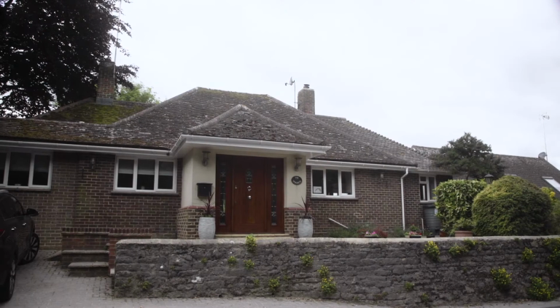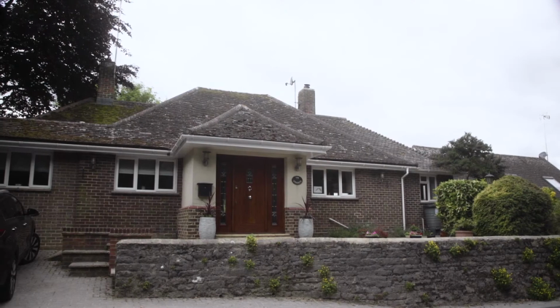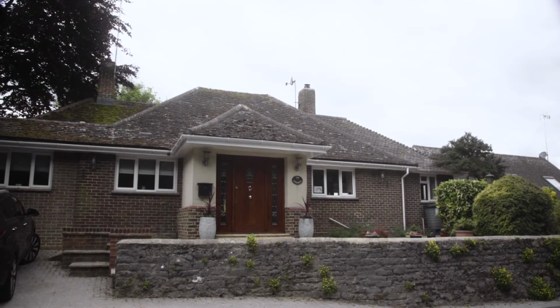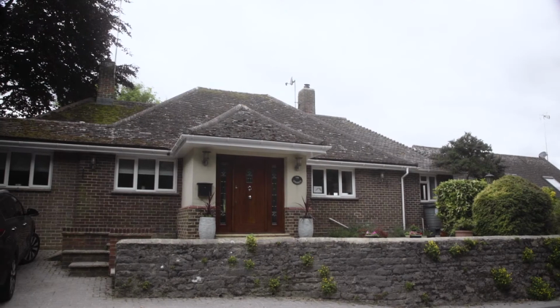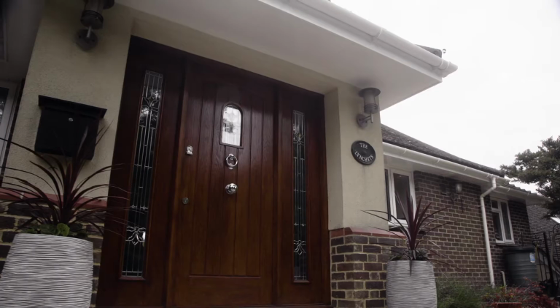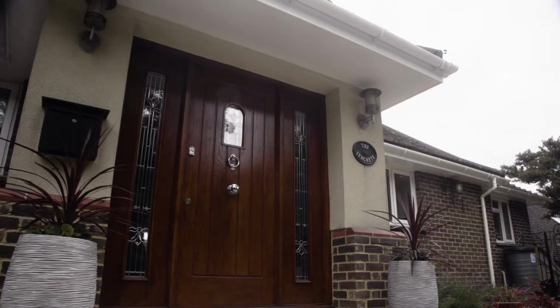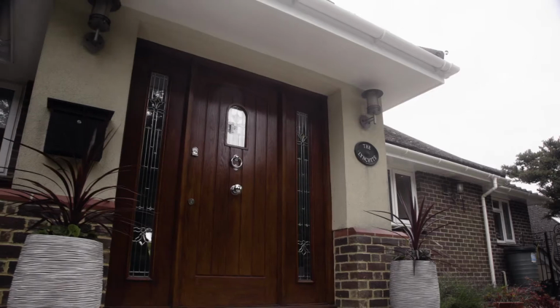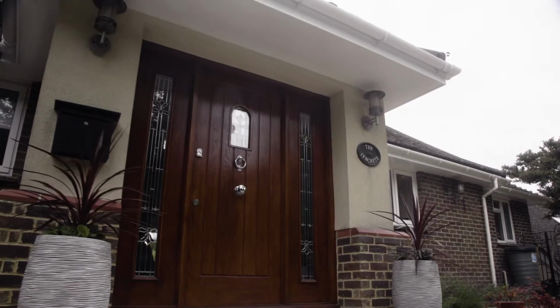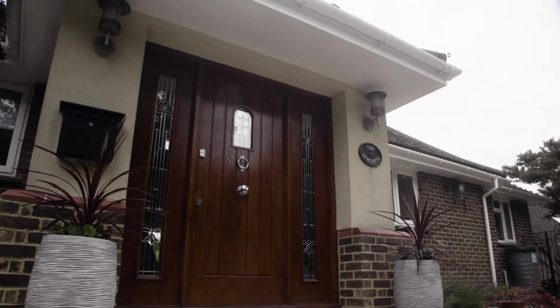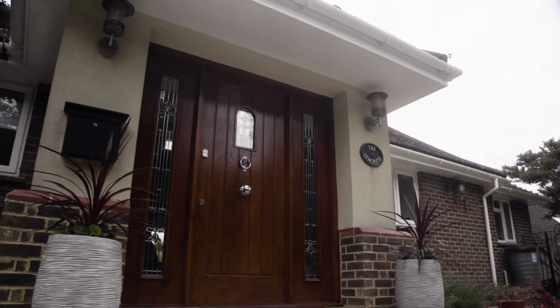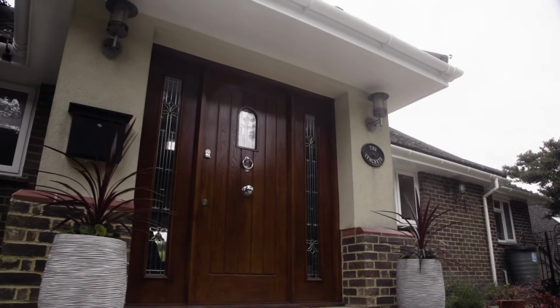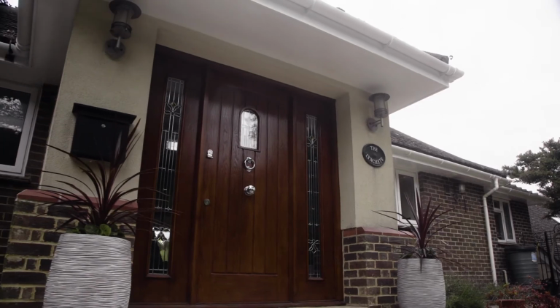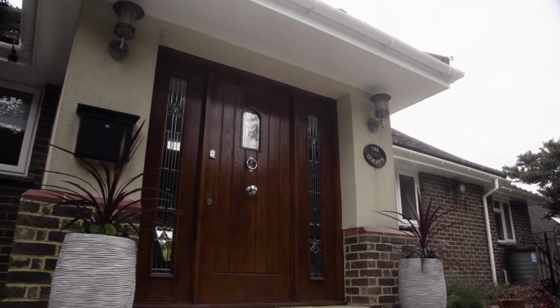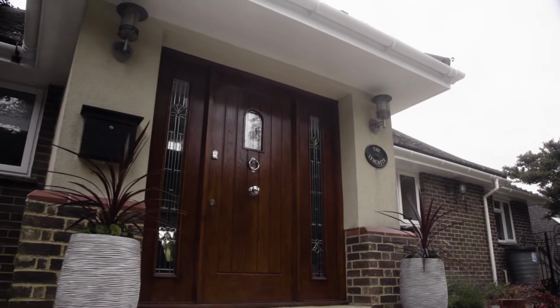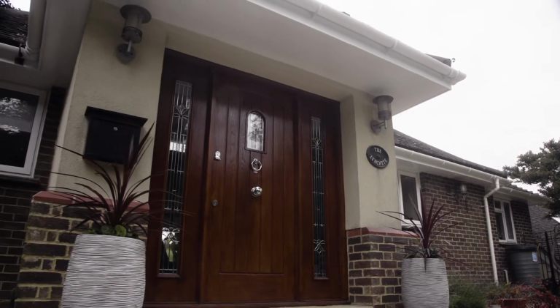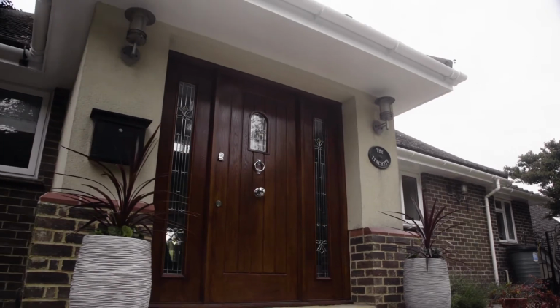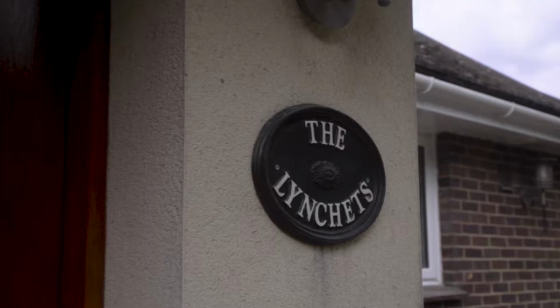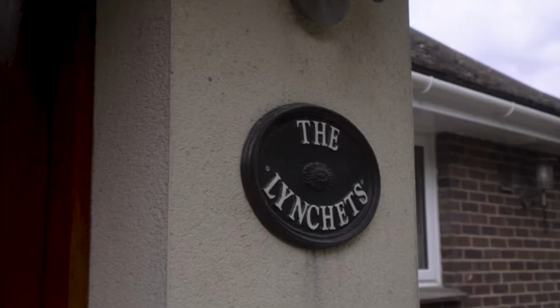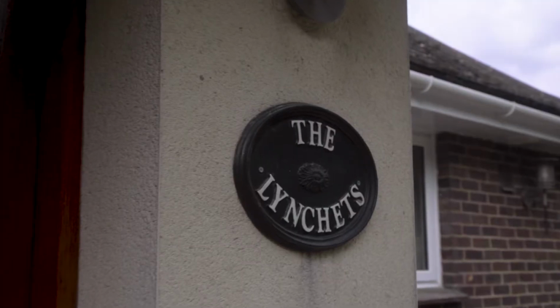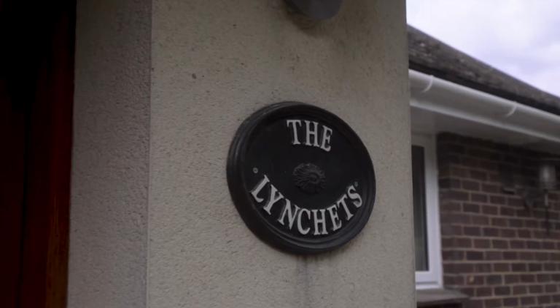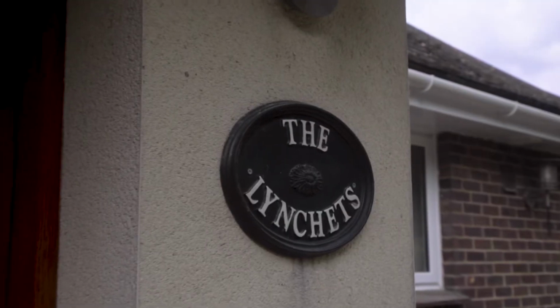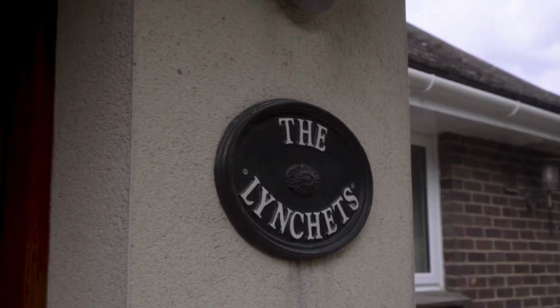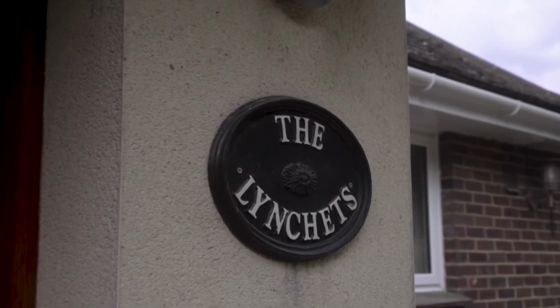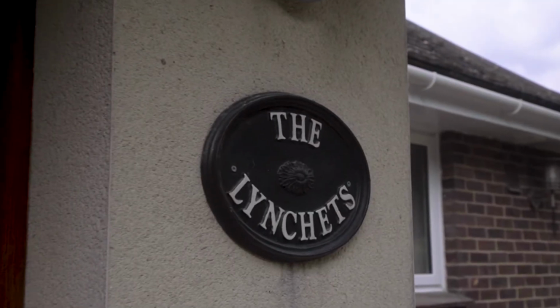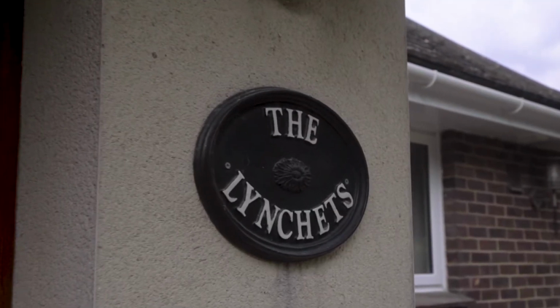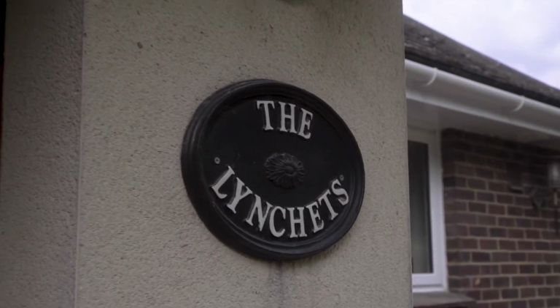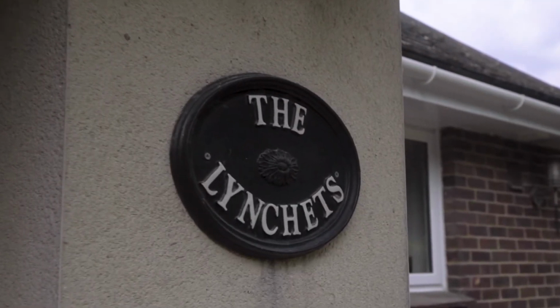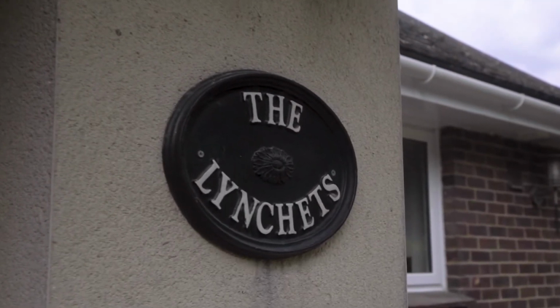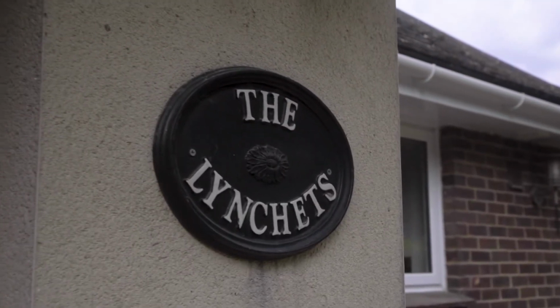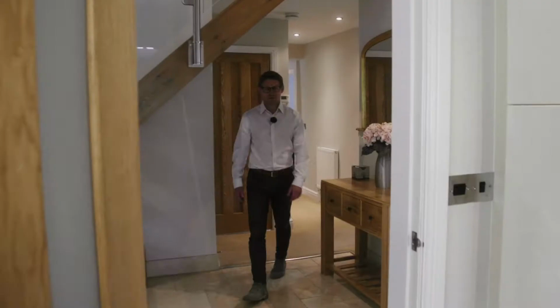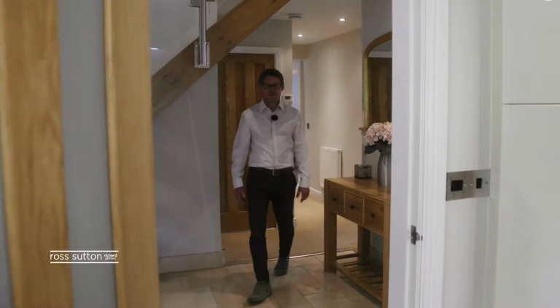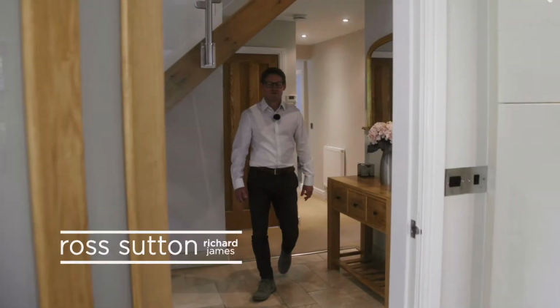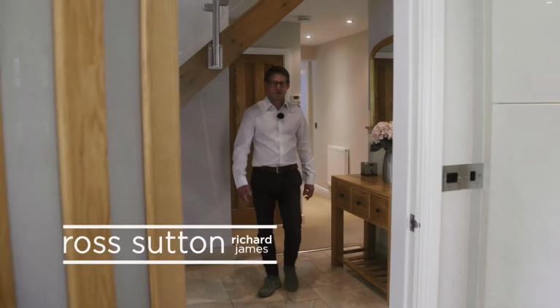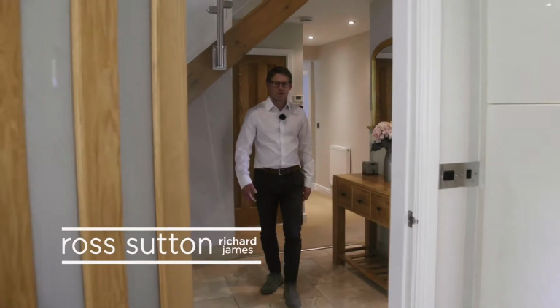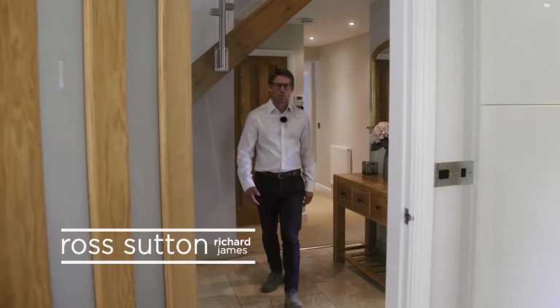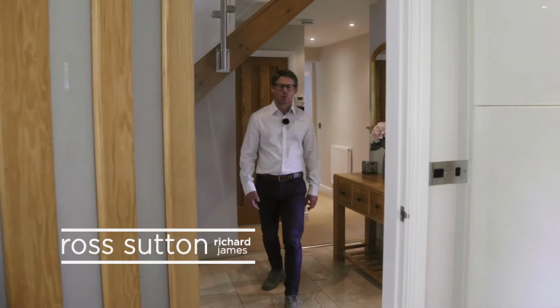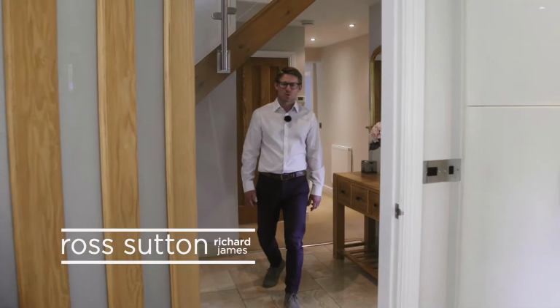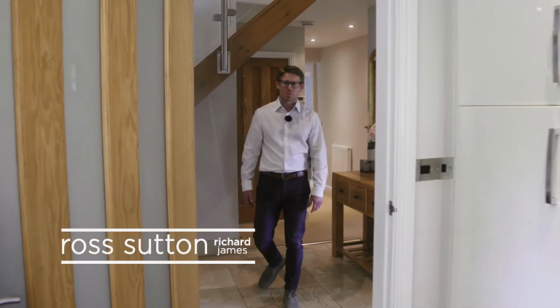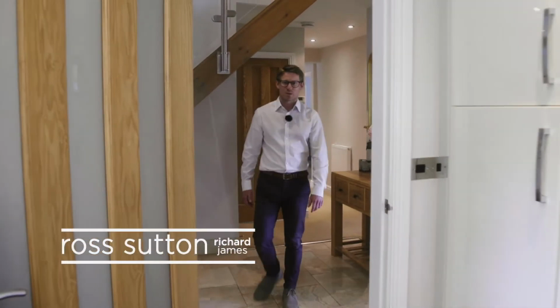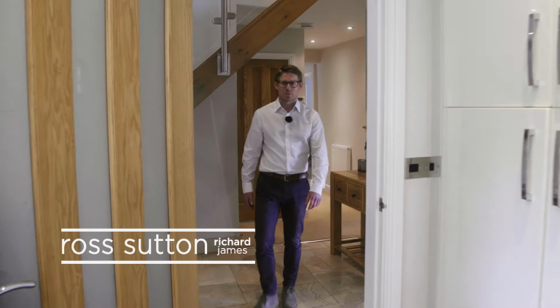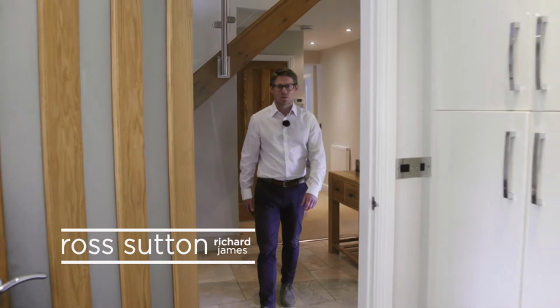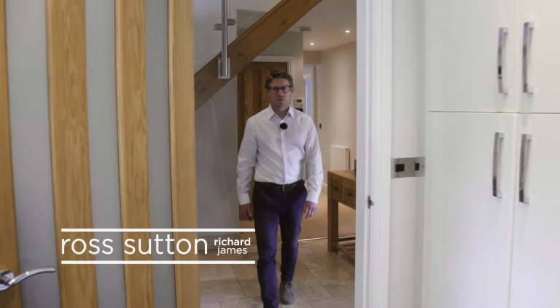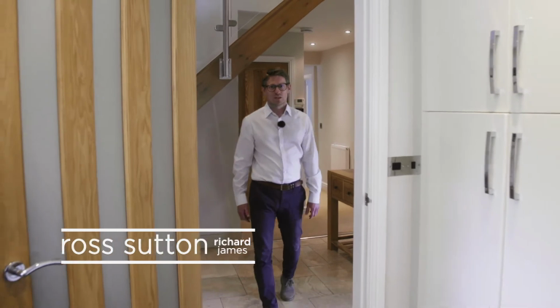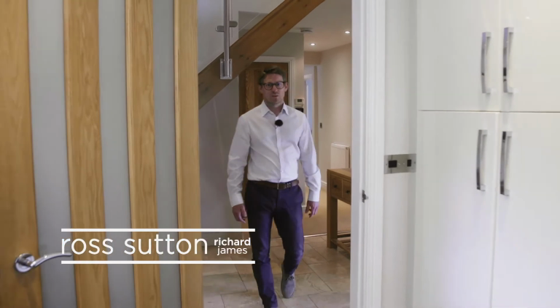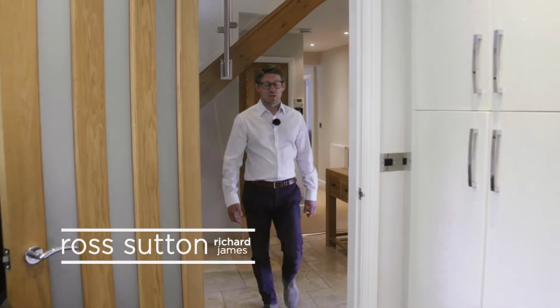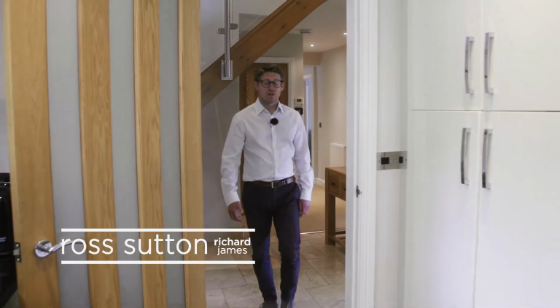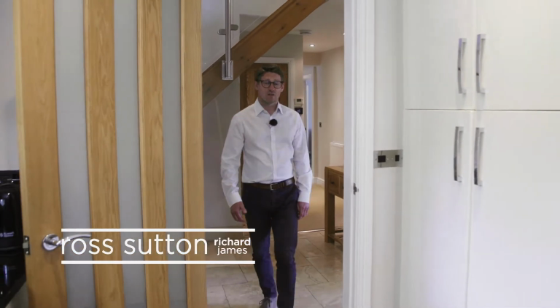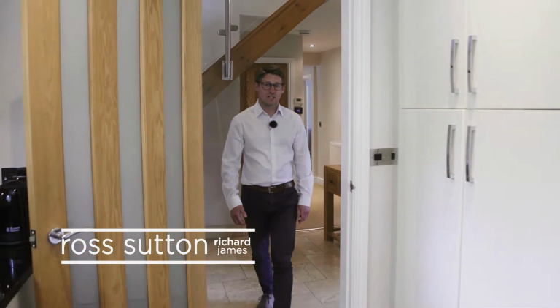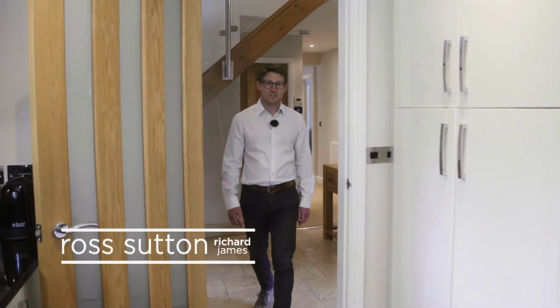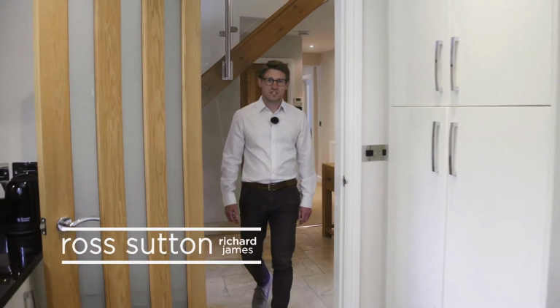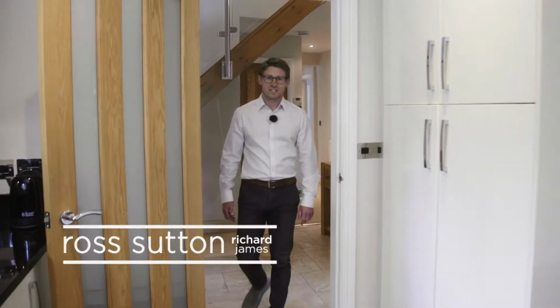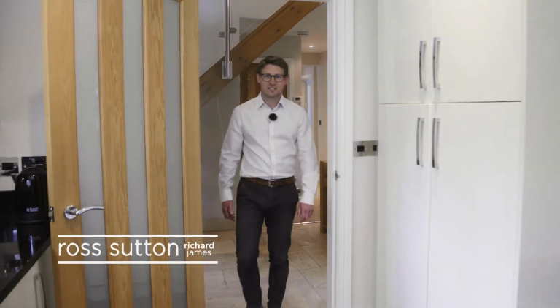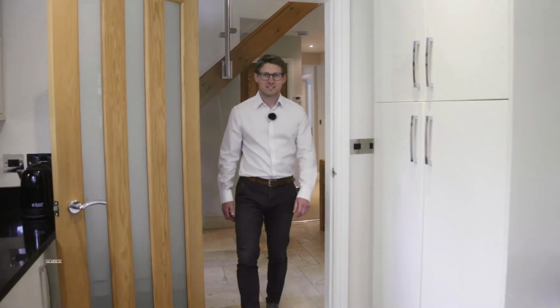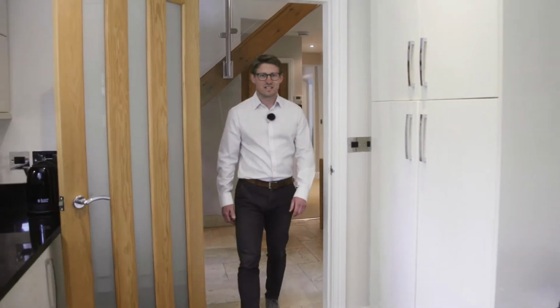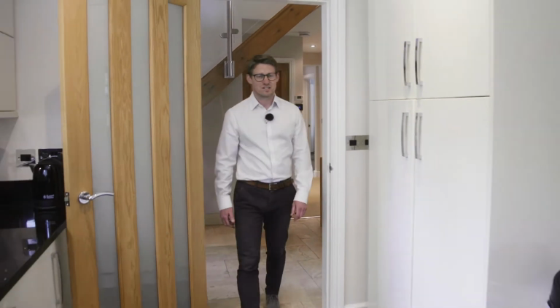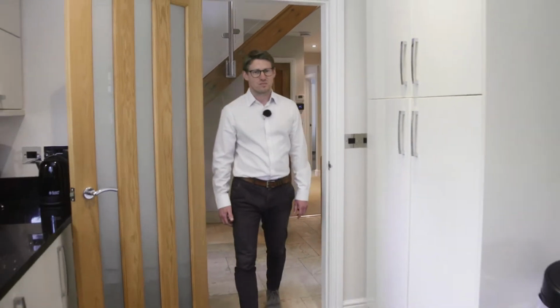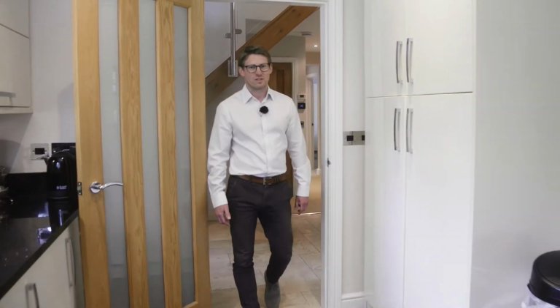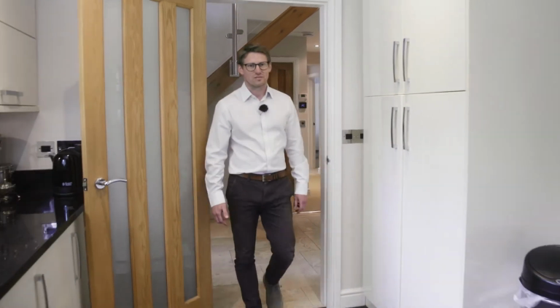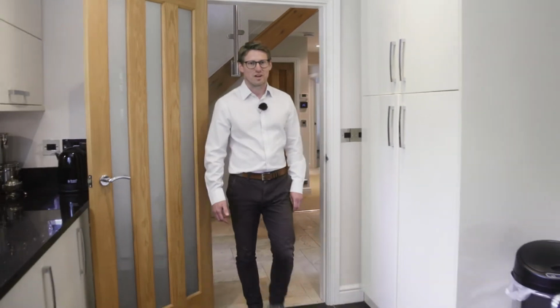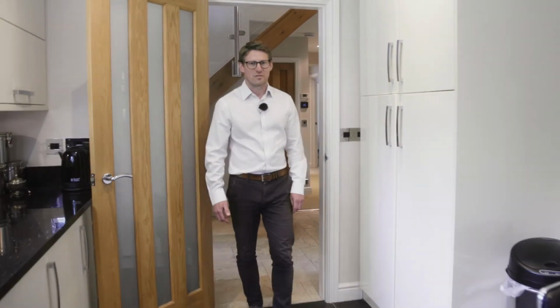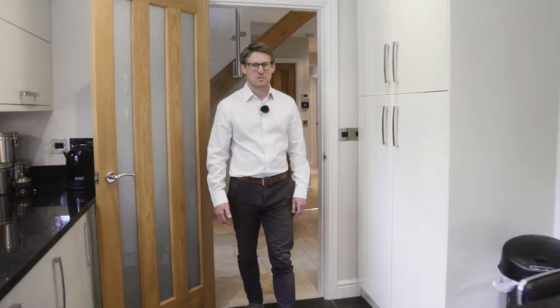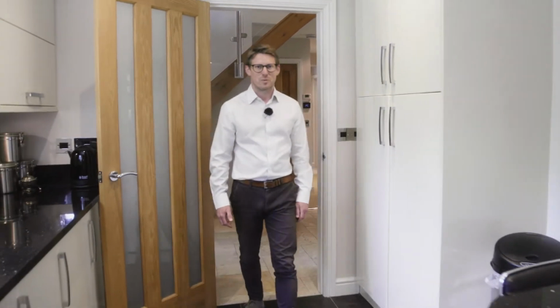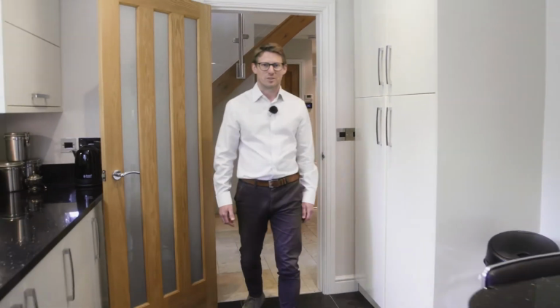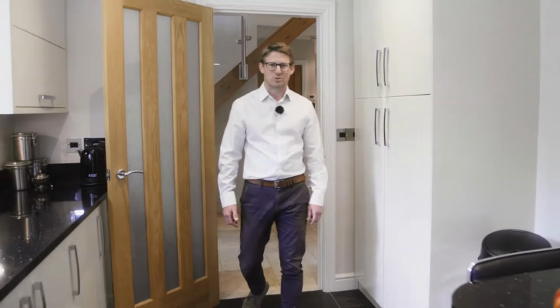When buying a family home, the internal layout is very important to people, but here at the Lynchets, there's something very special.